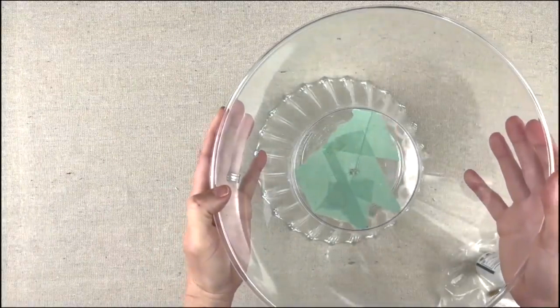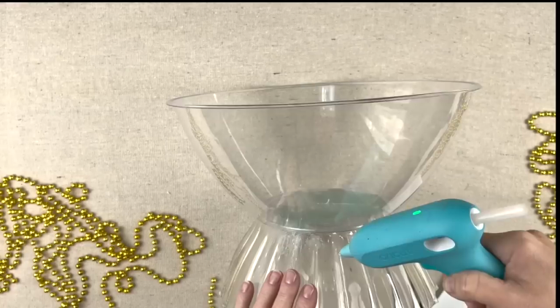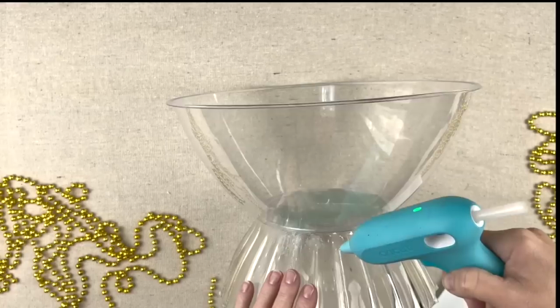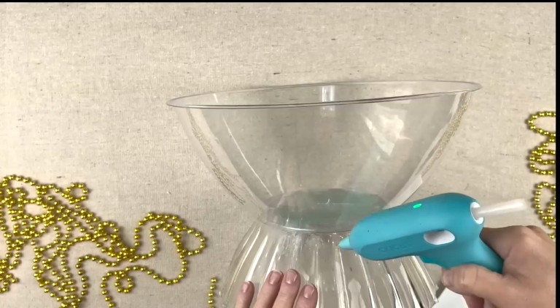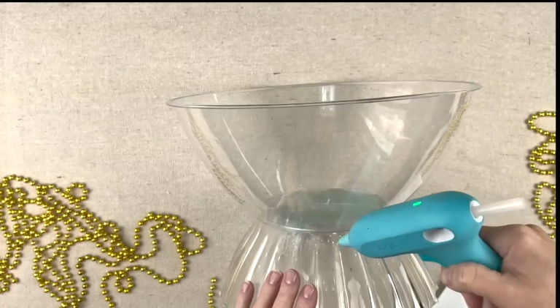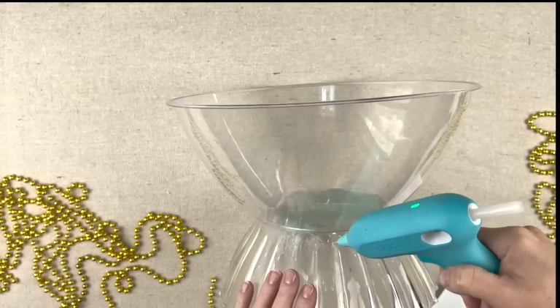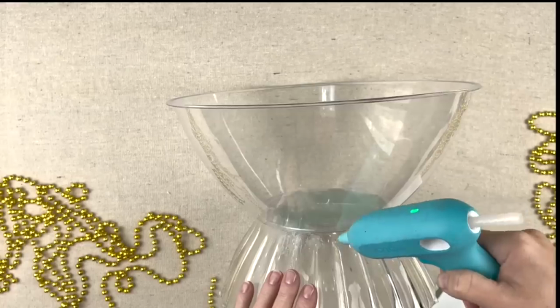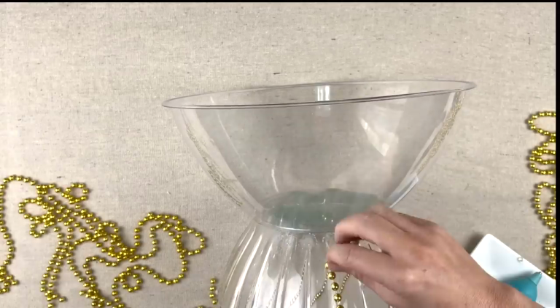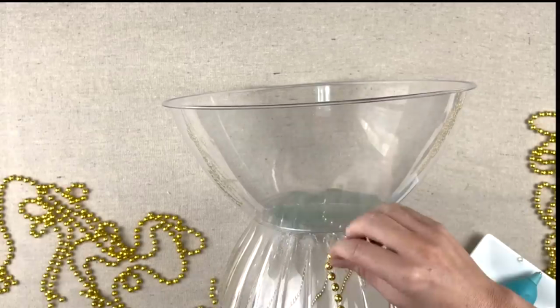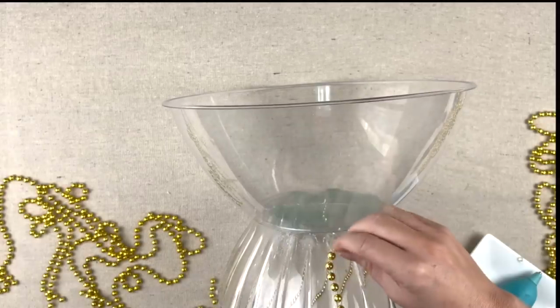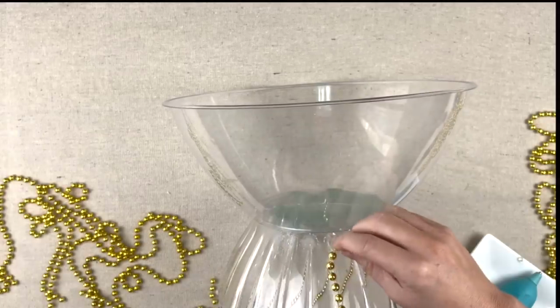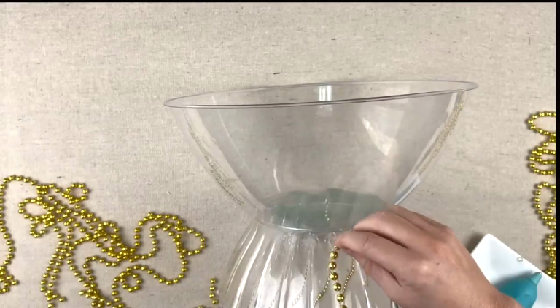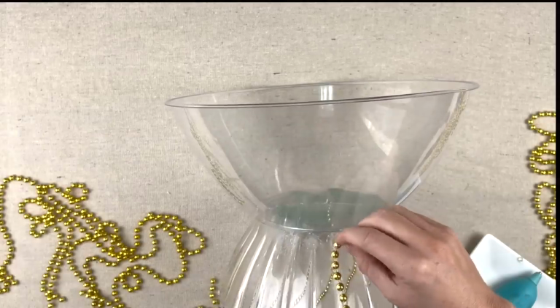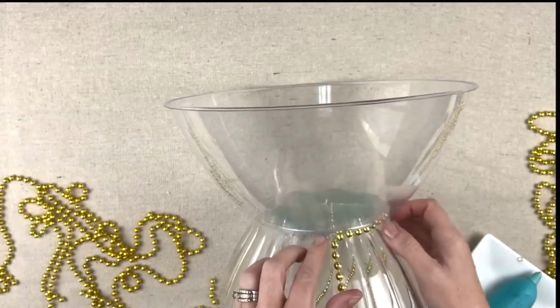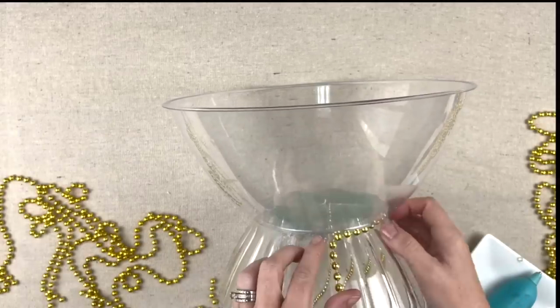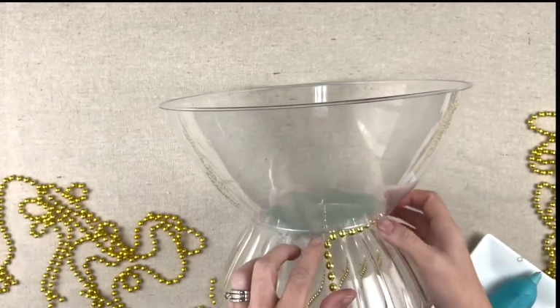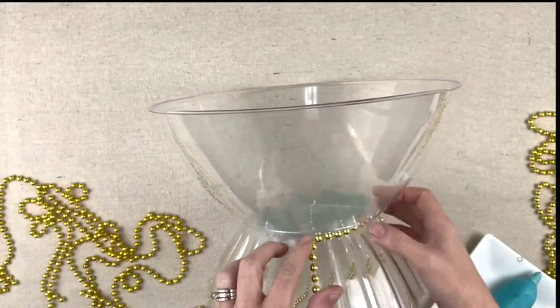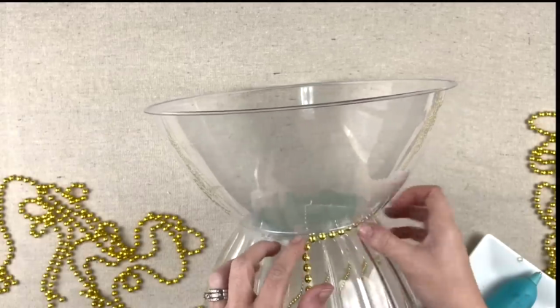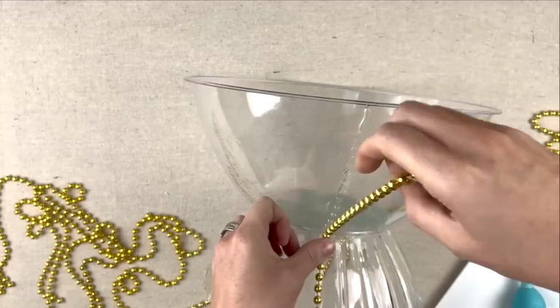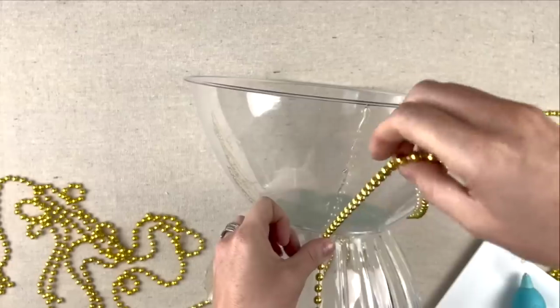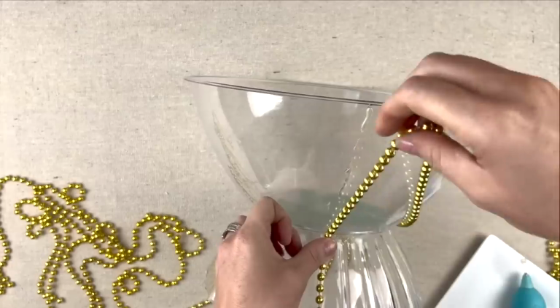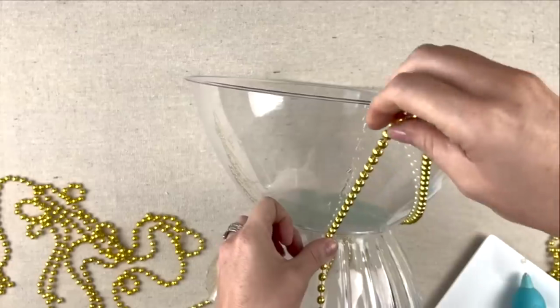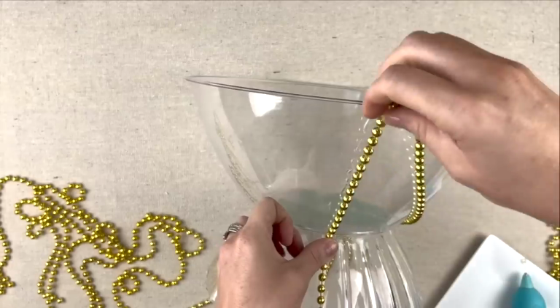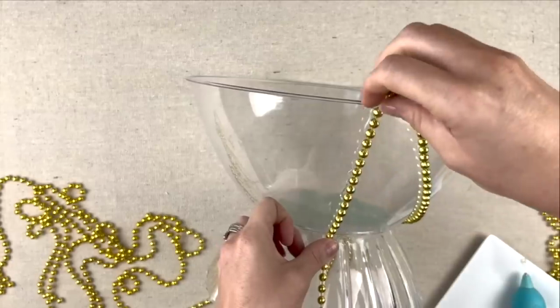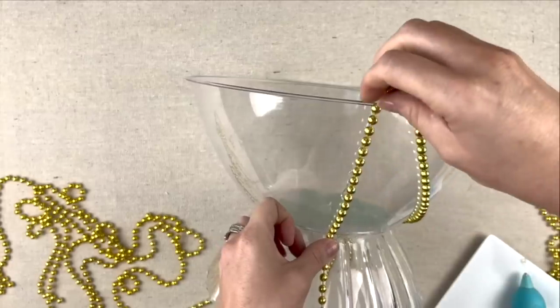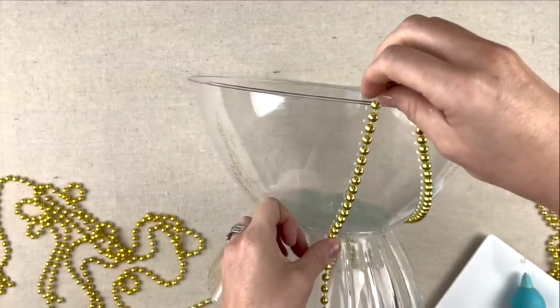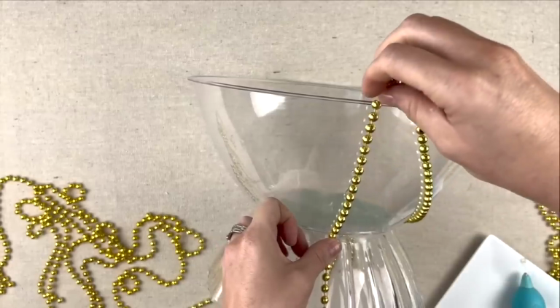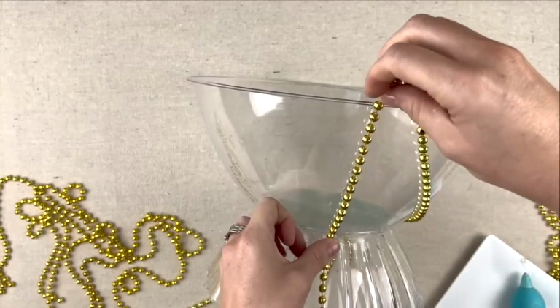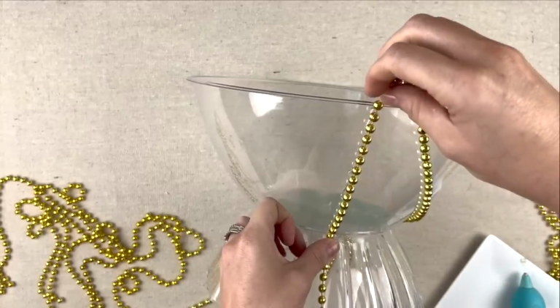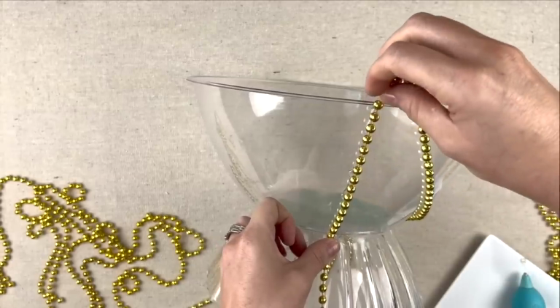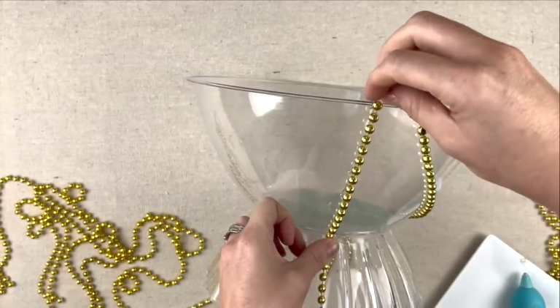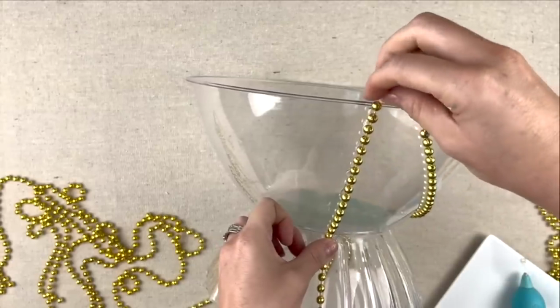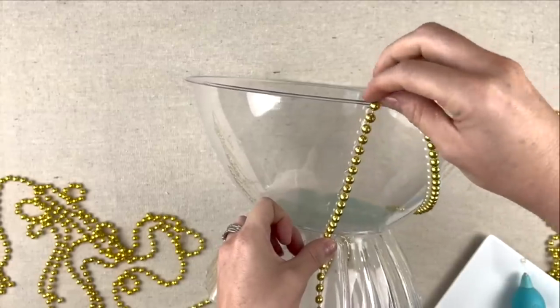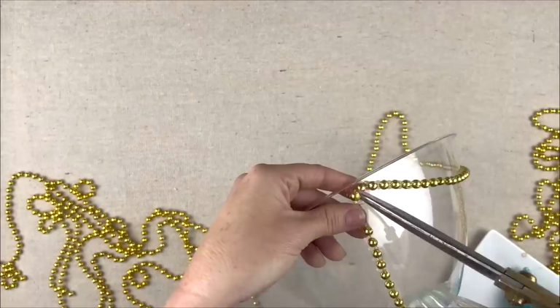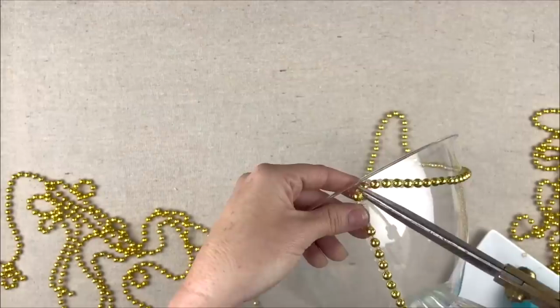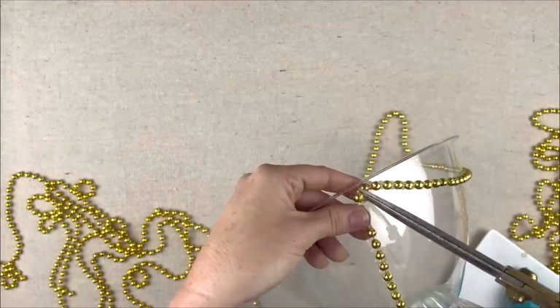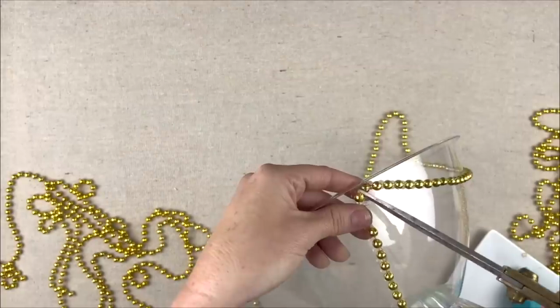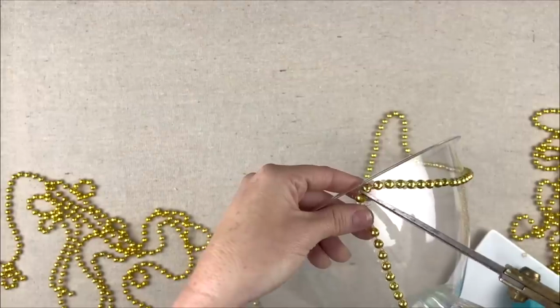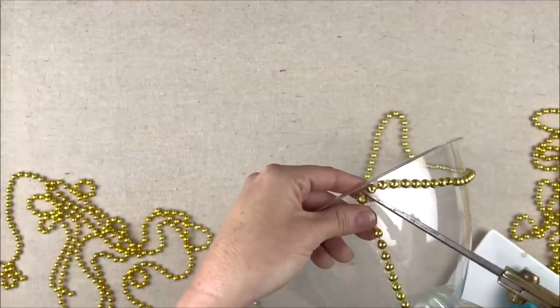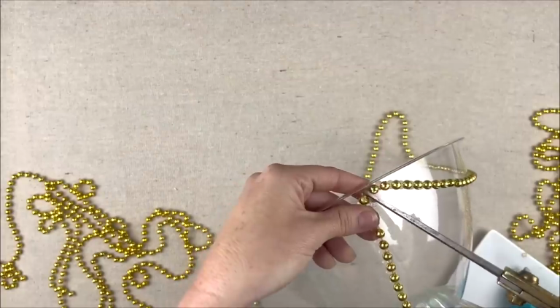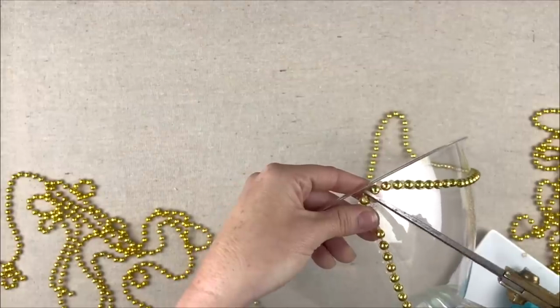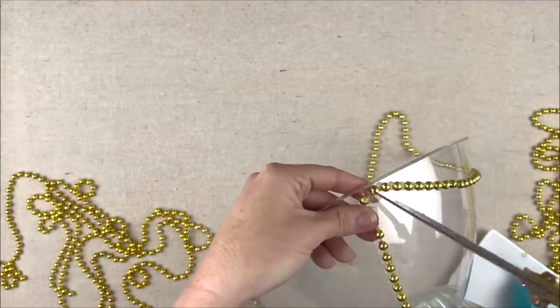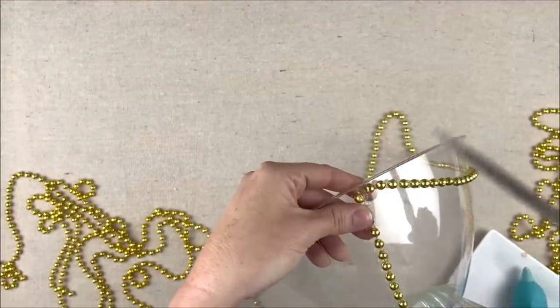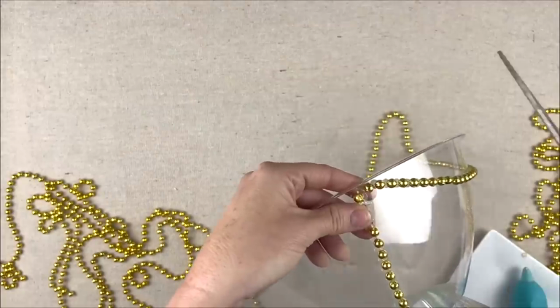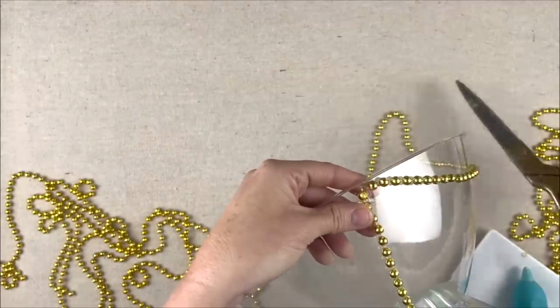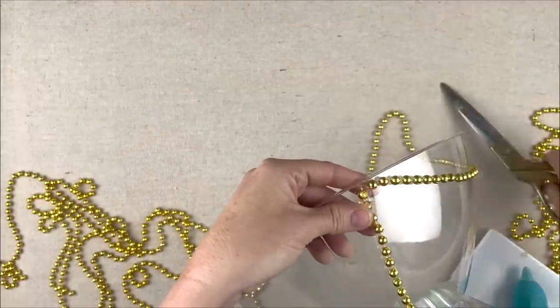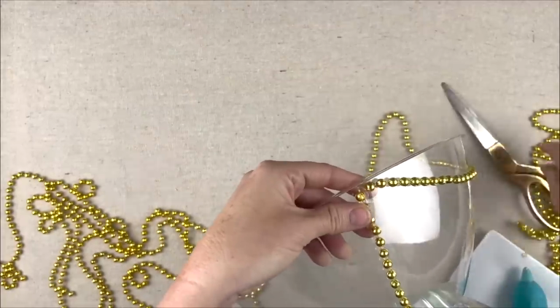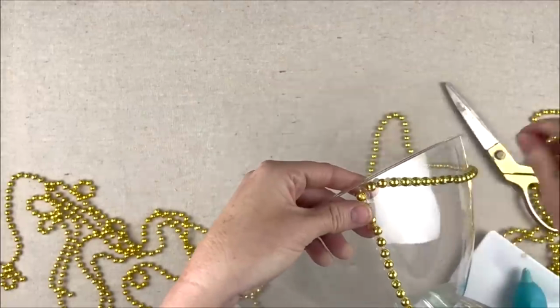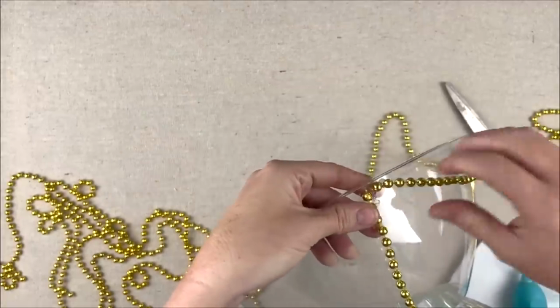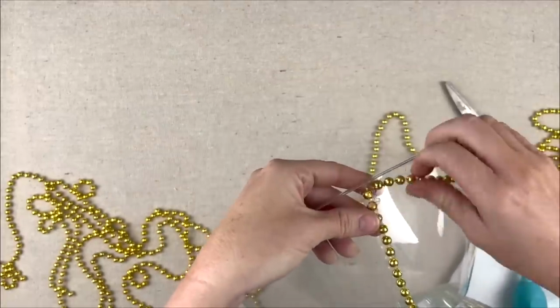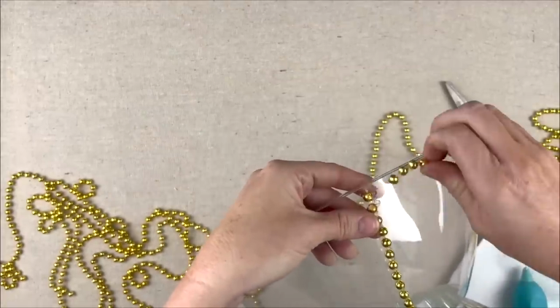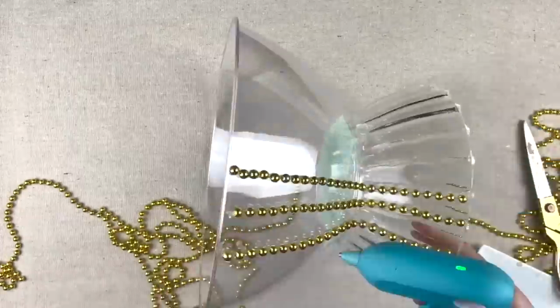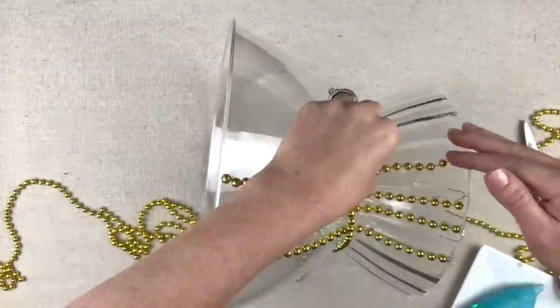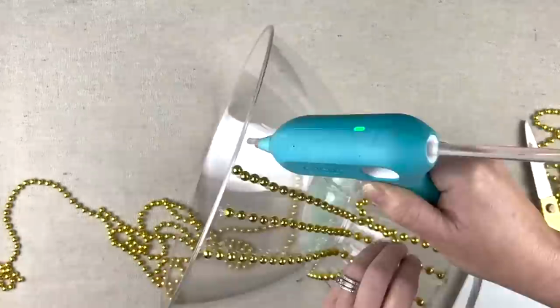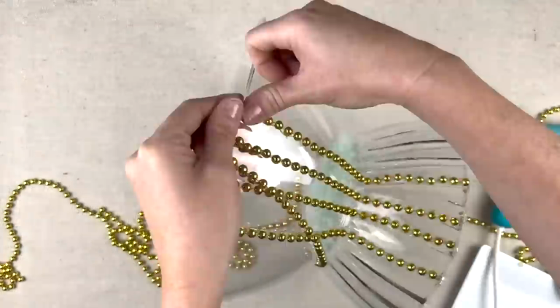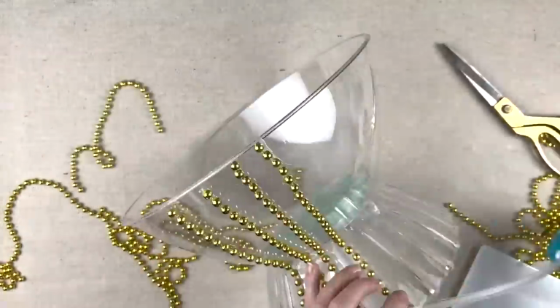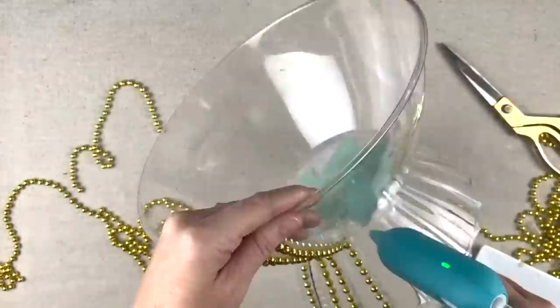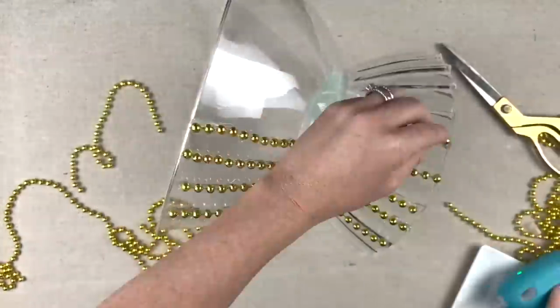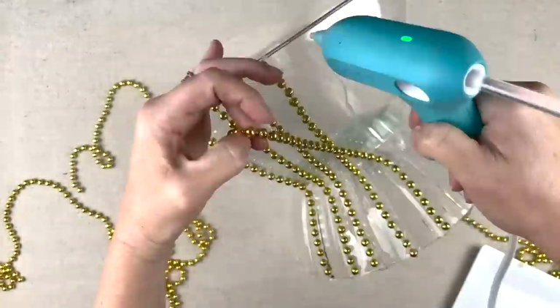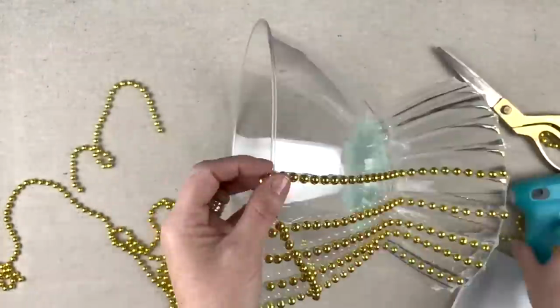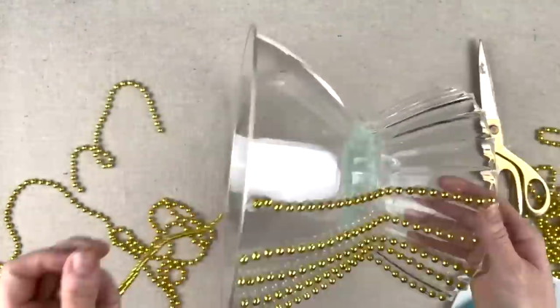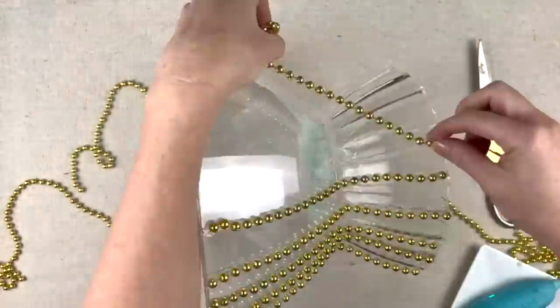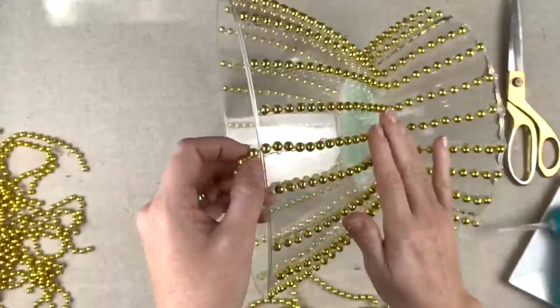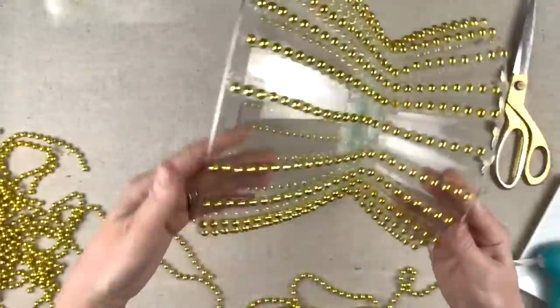I've got my first strand of beads. I'm just going to take these one line at a time and just snip off the extra beads, and I'm going to repeat this process.